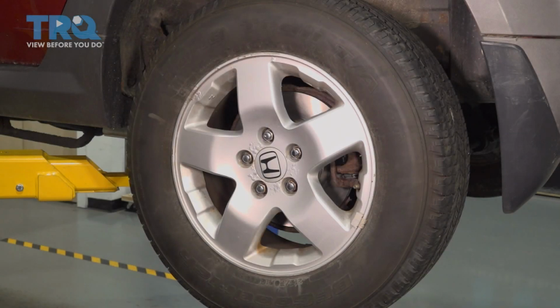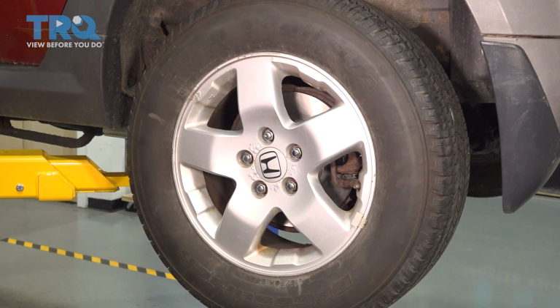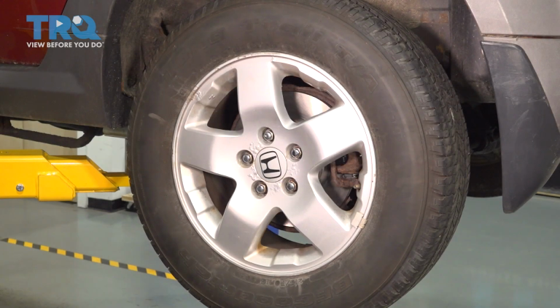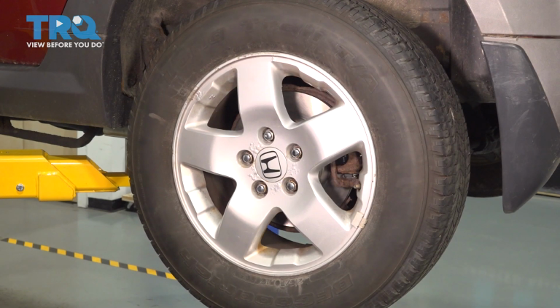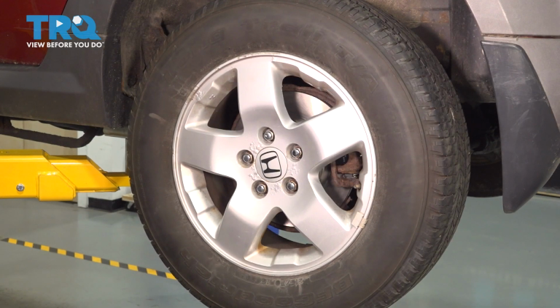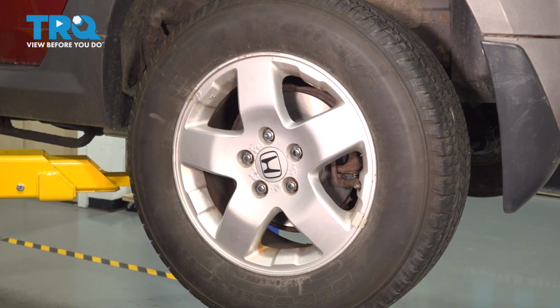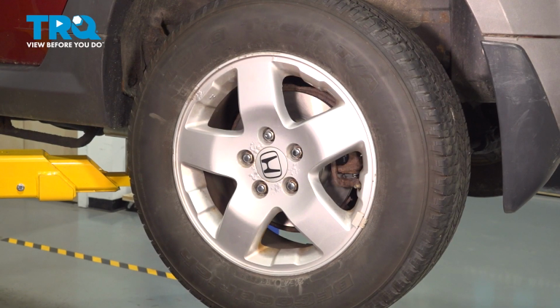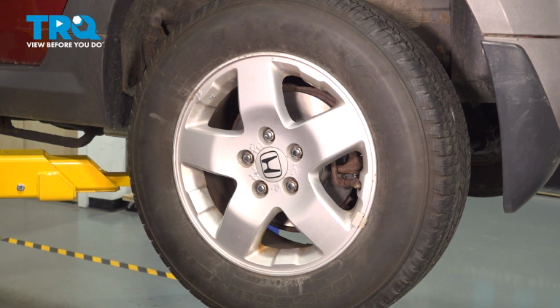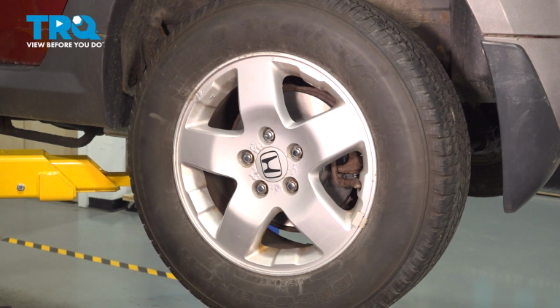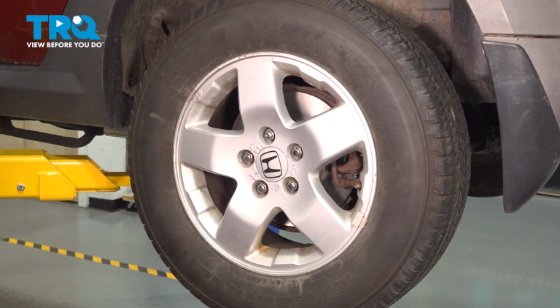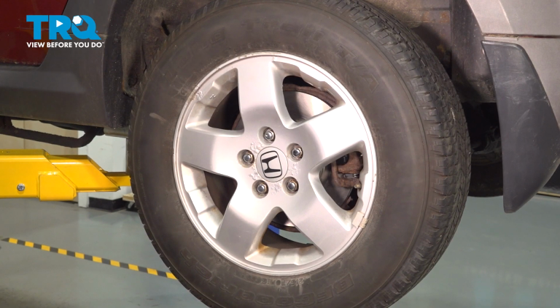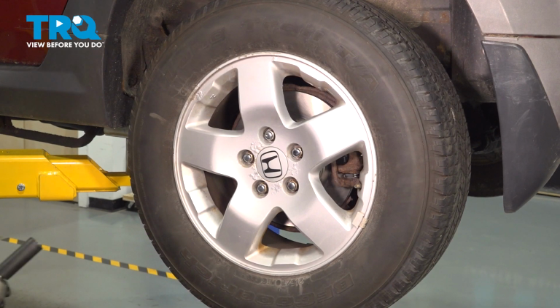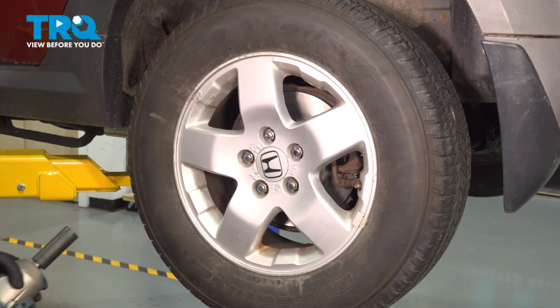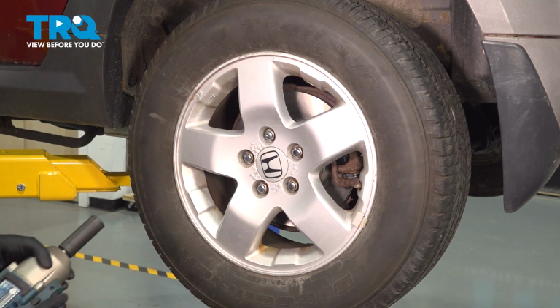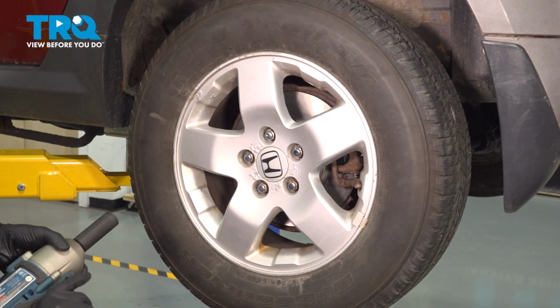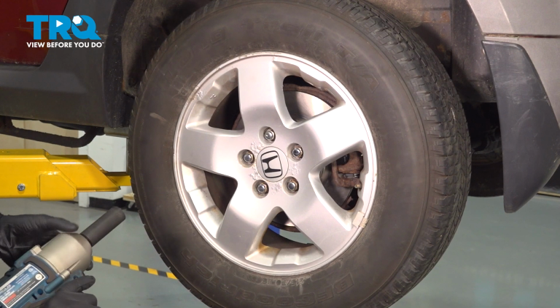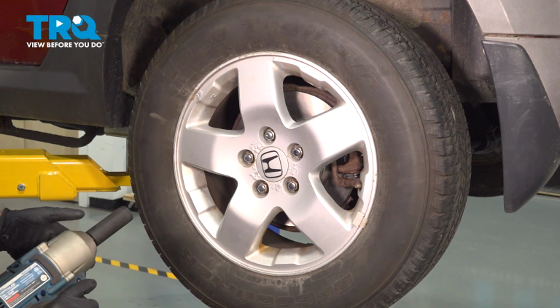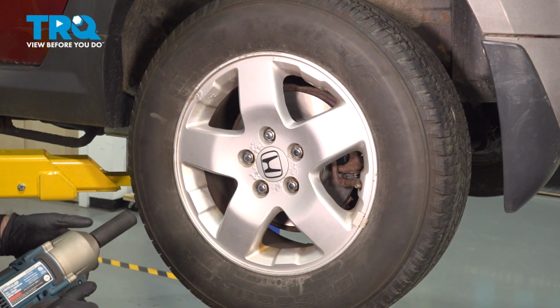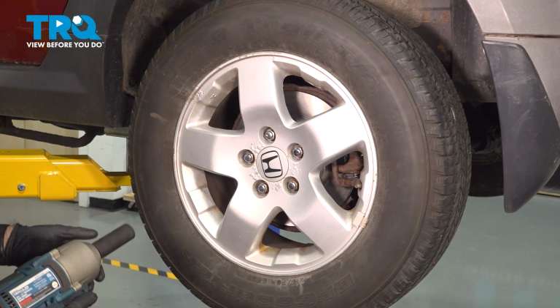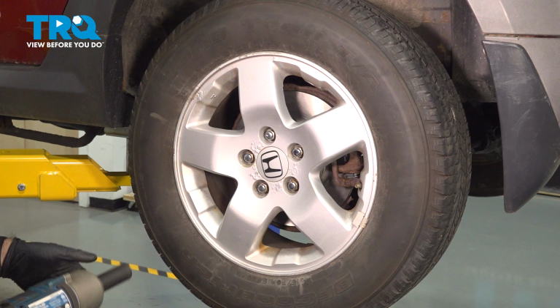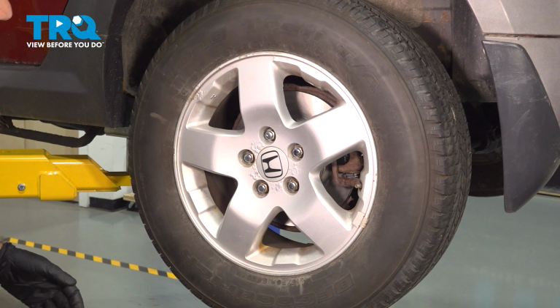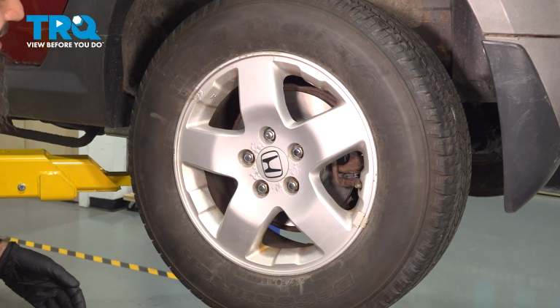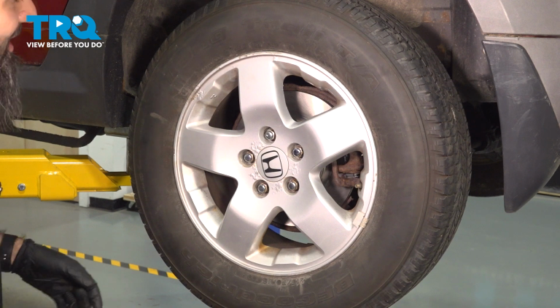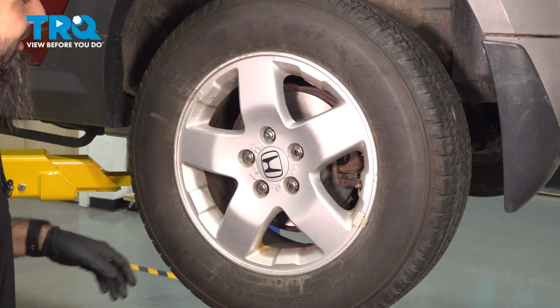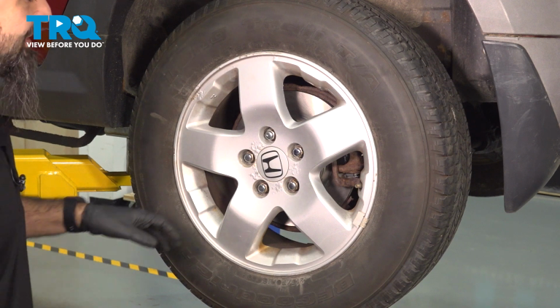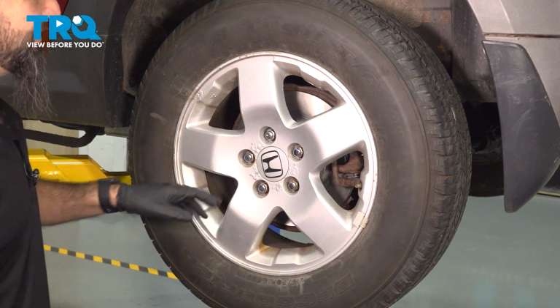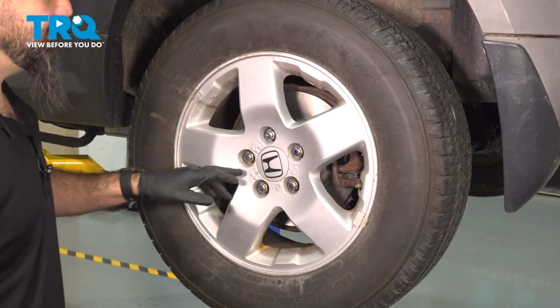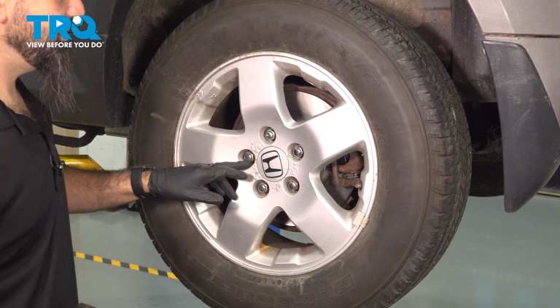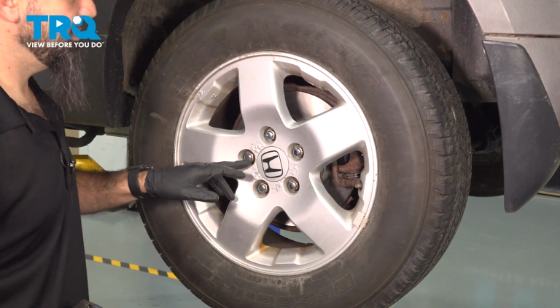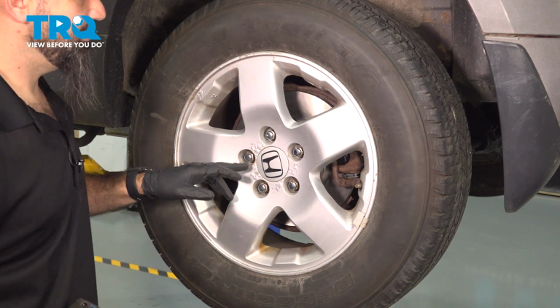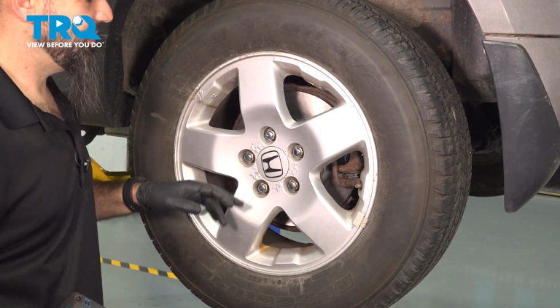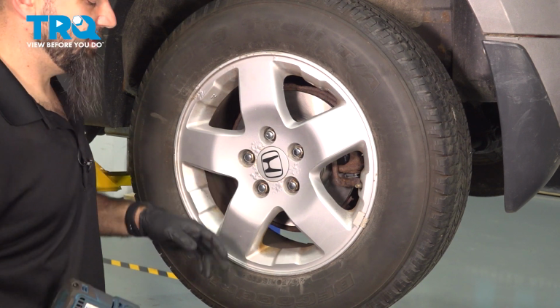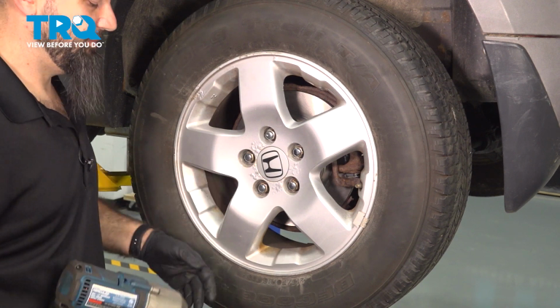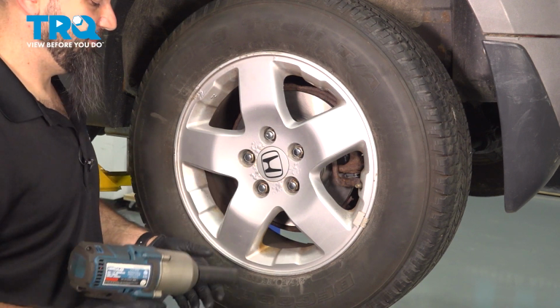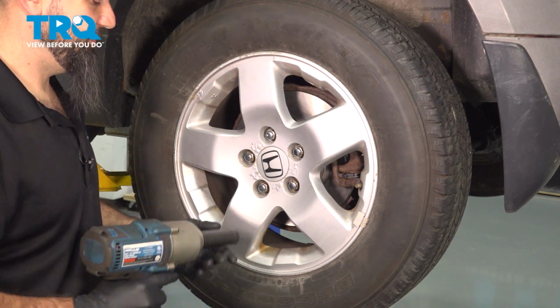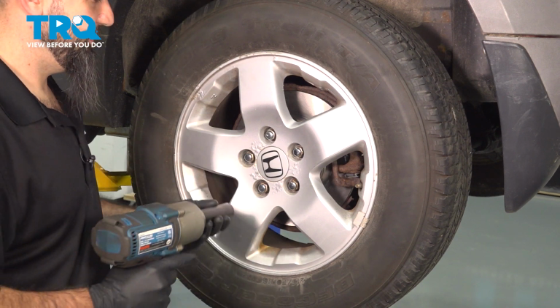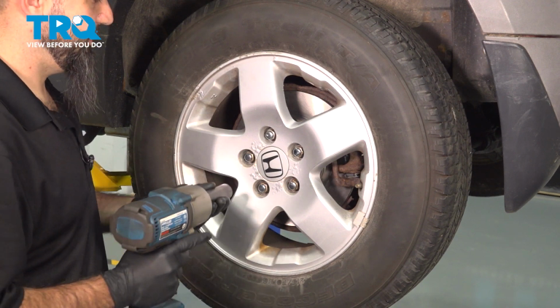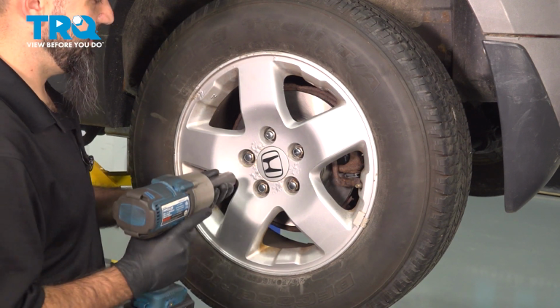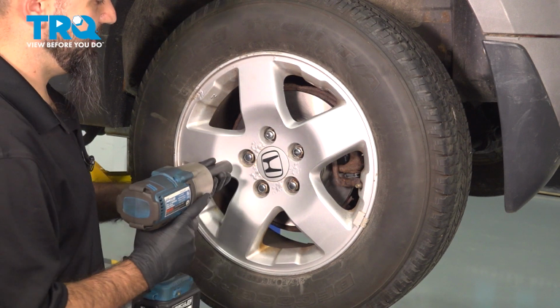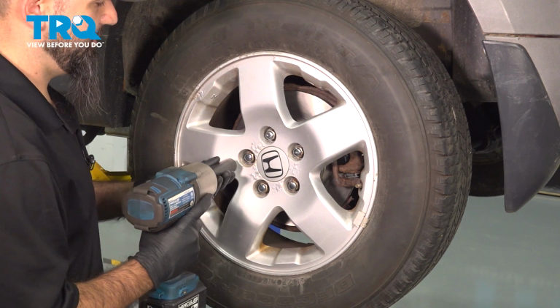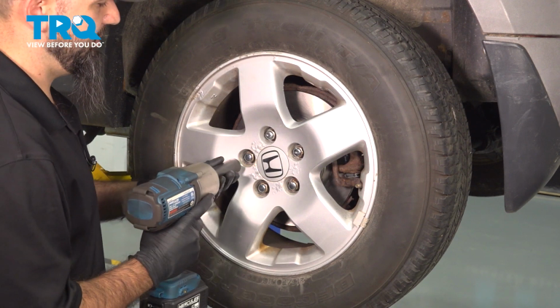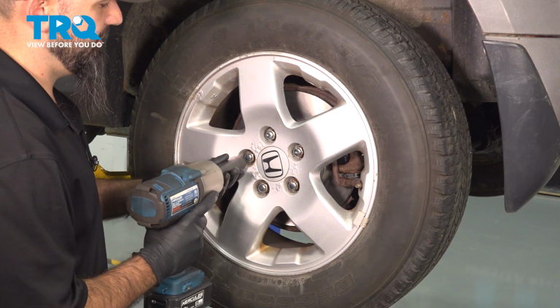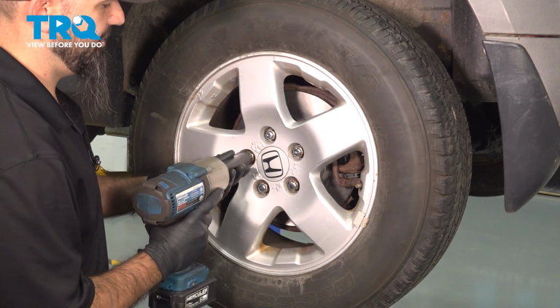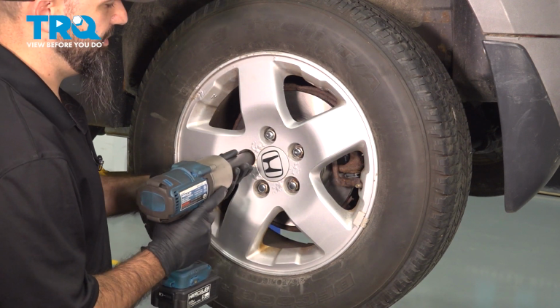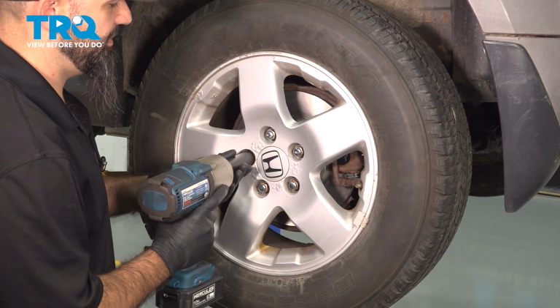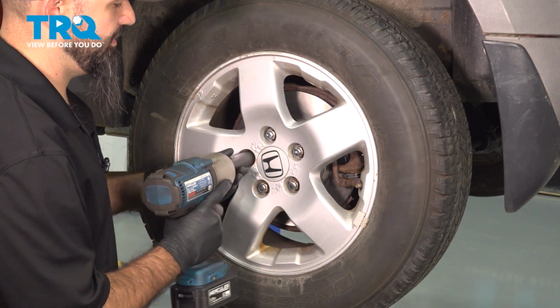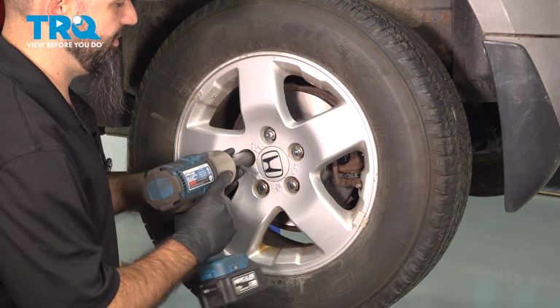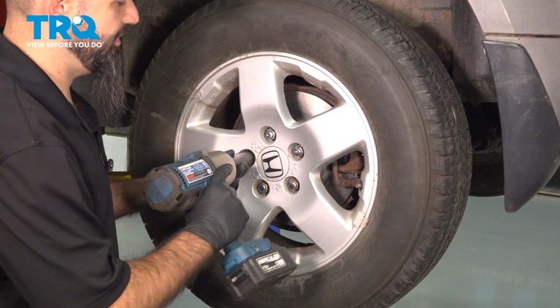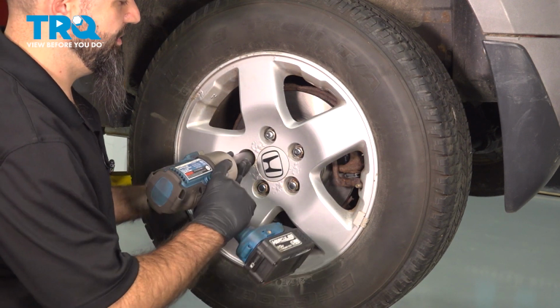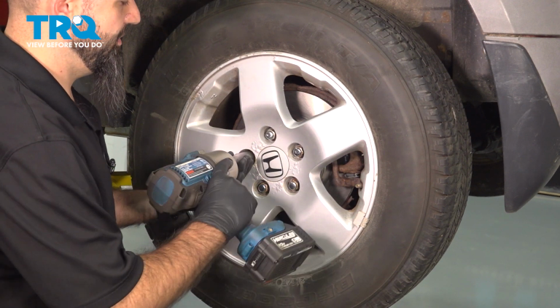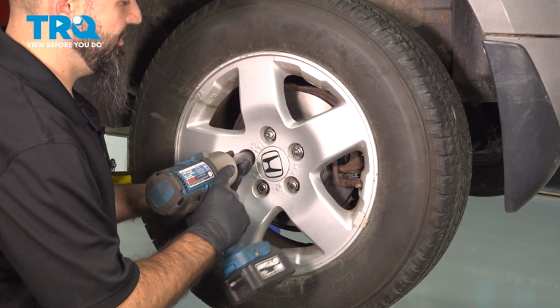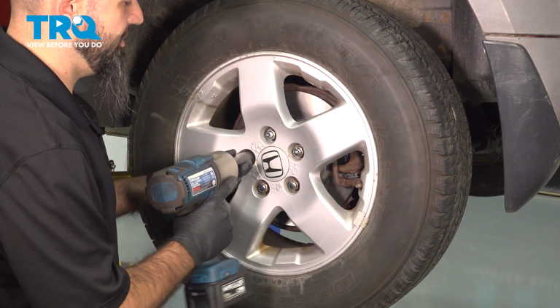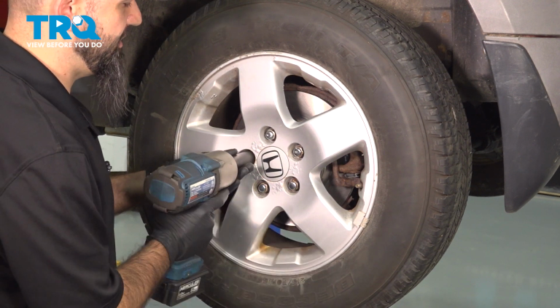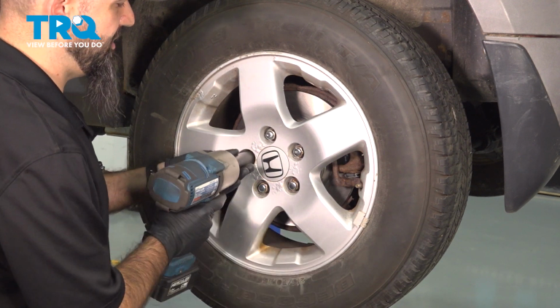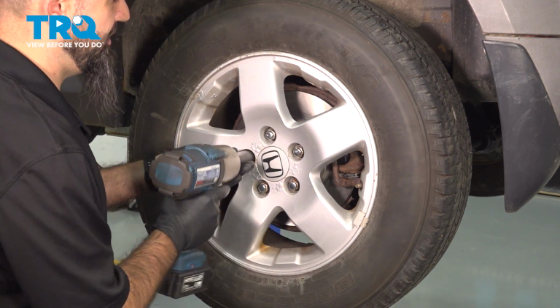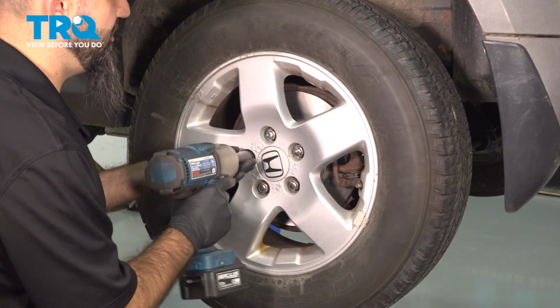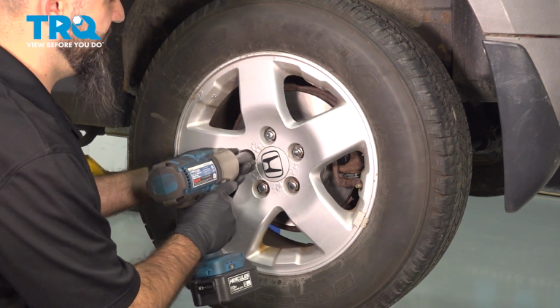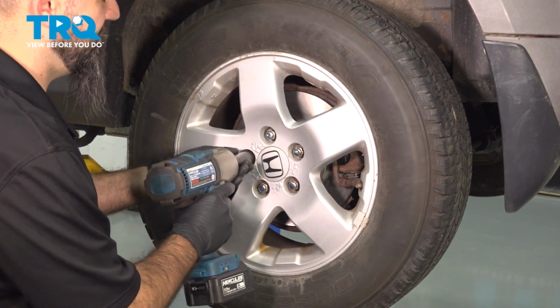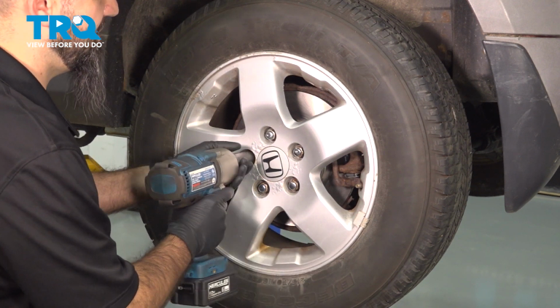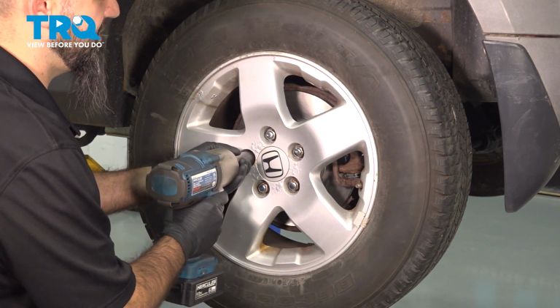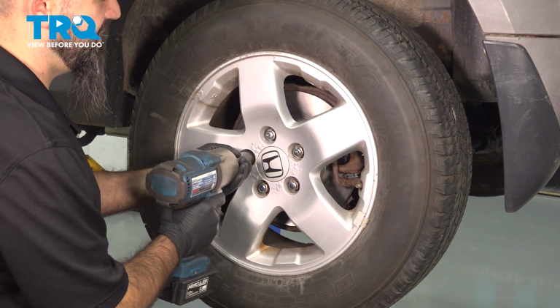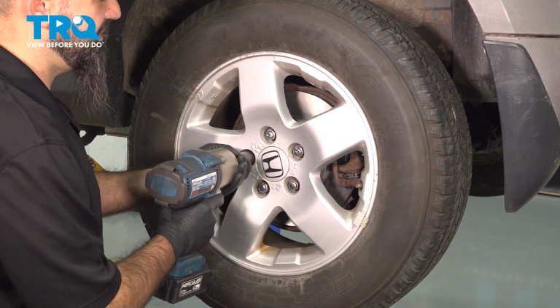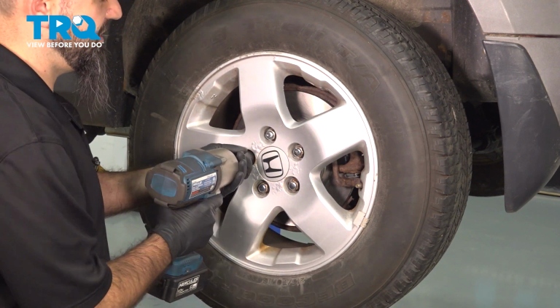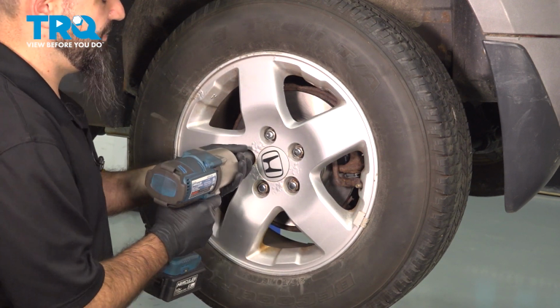We're going to remove the rear wheel. It's going to be a 19 millimeter. Go ahead and take off the lug nuts now.